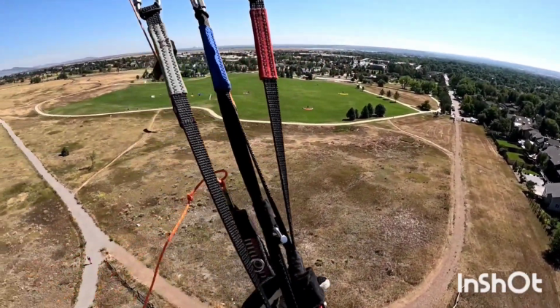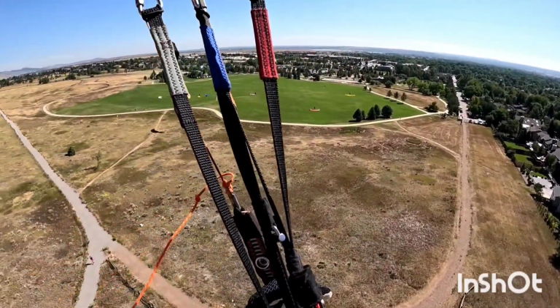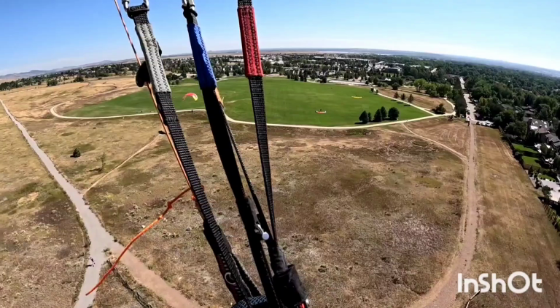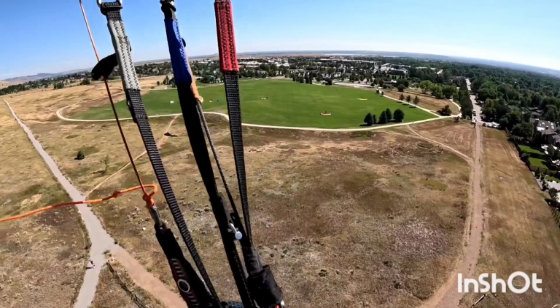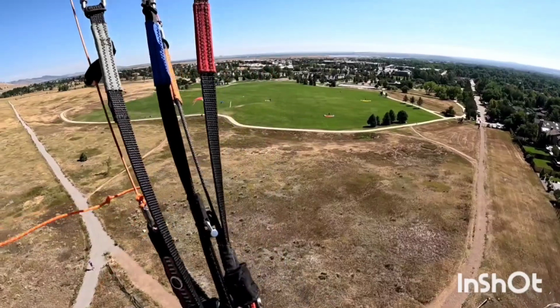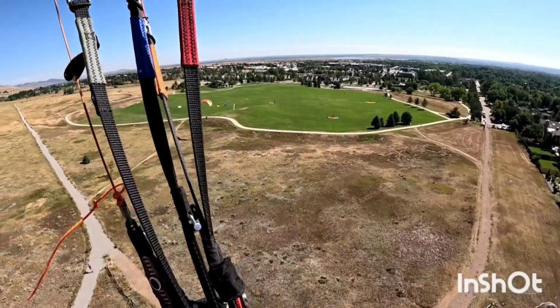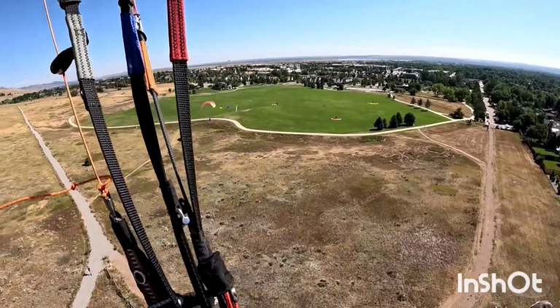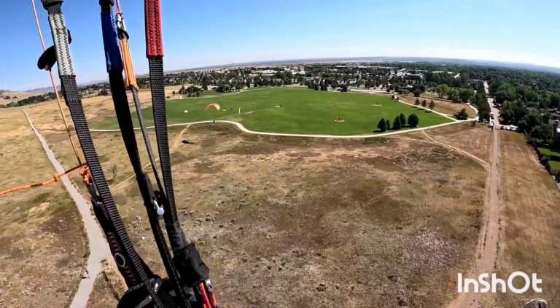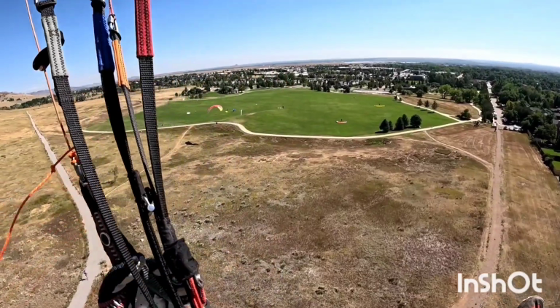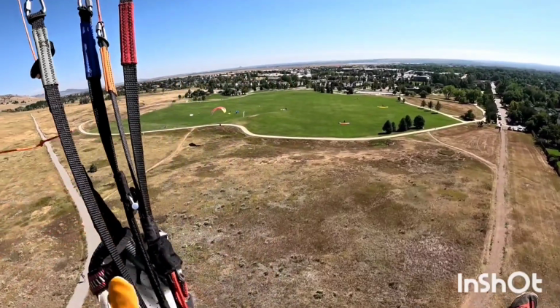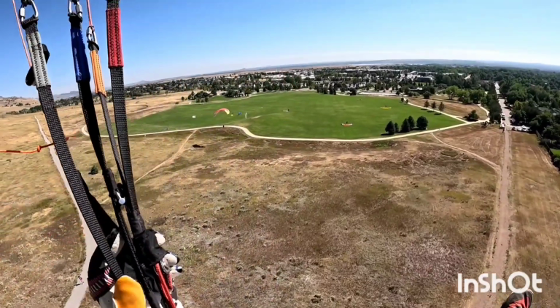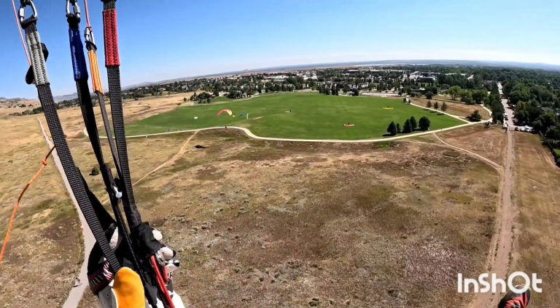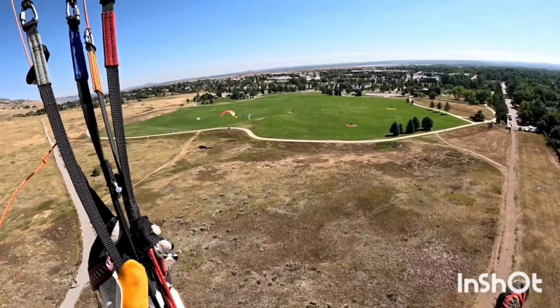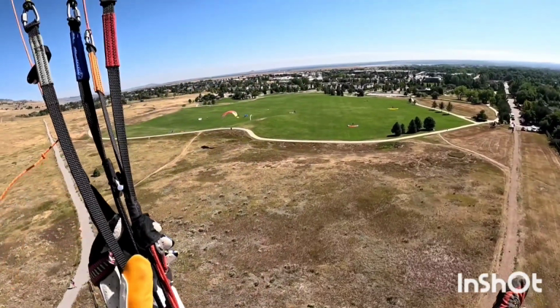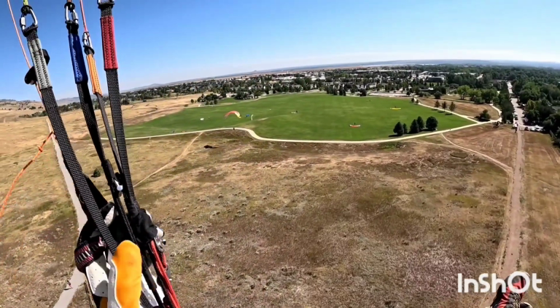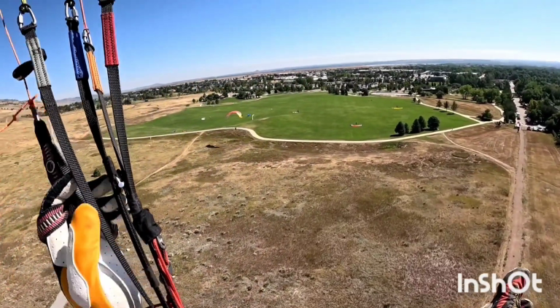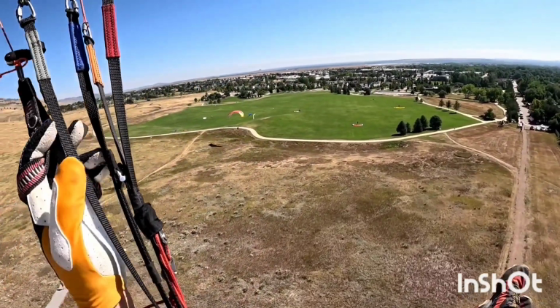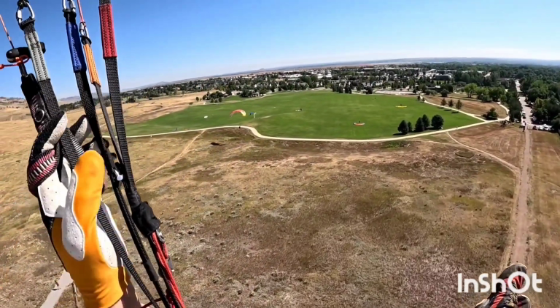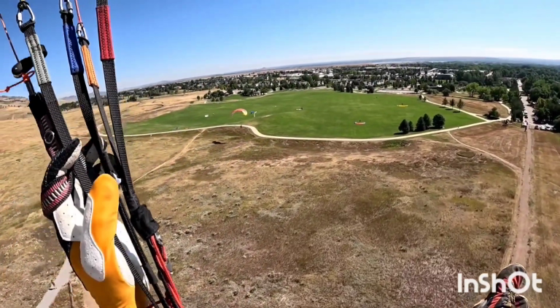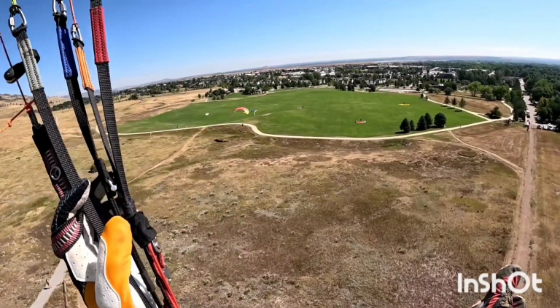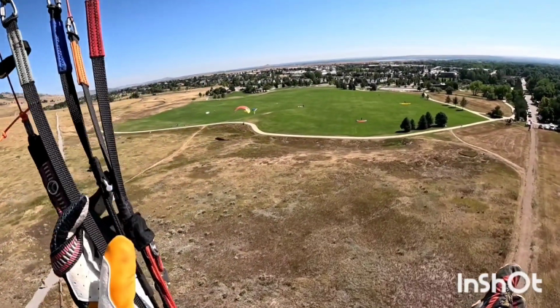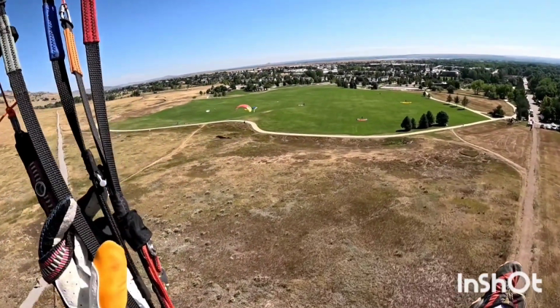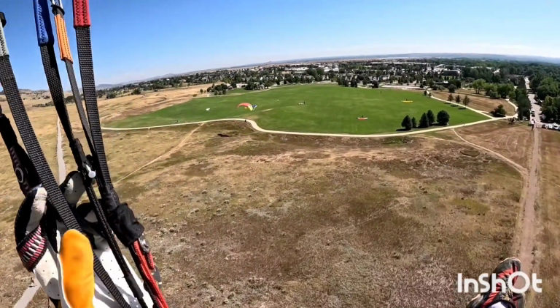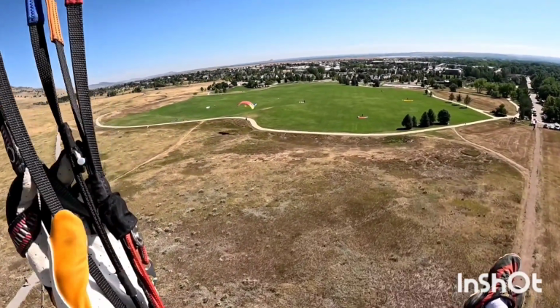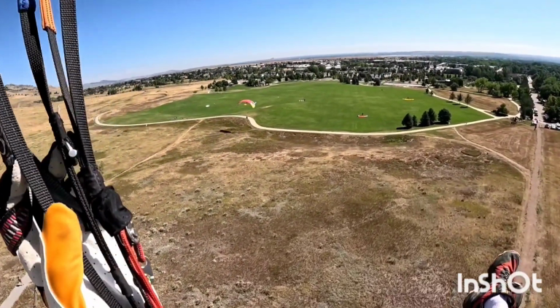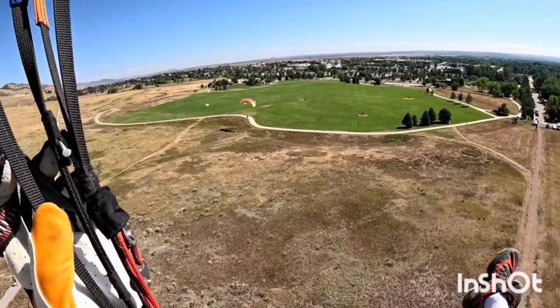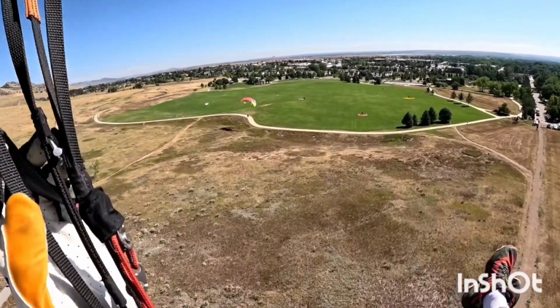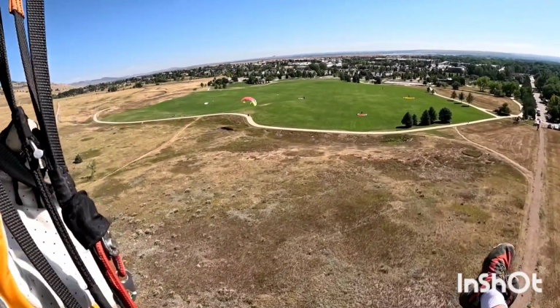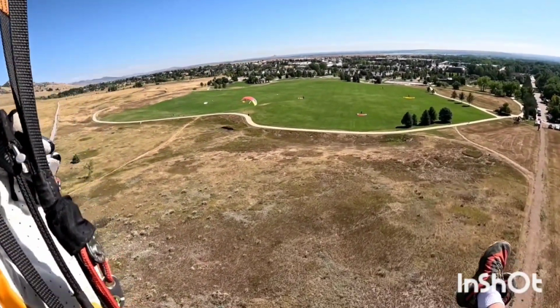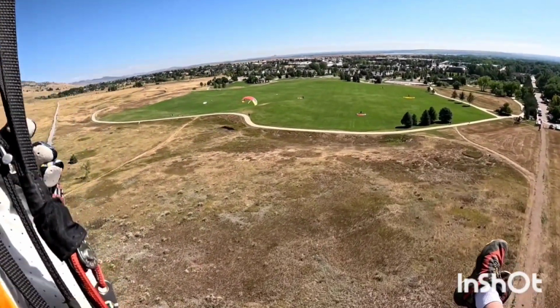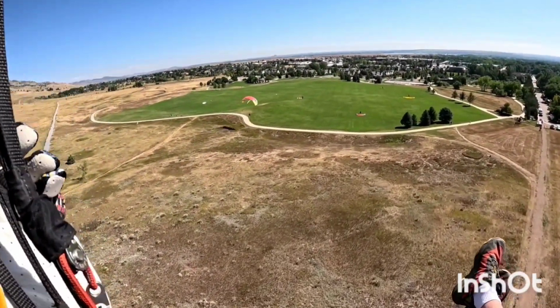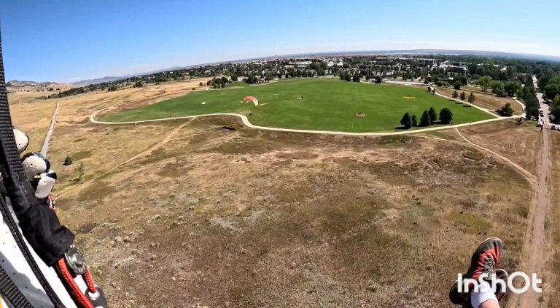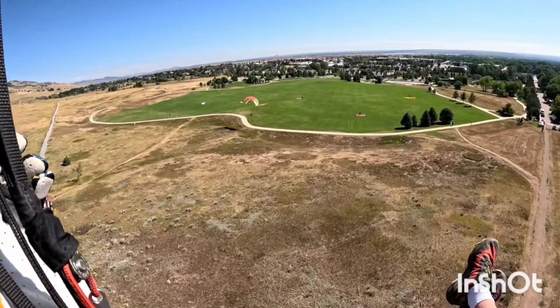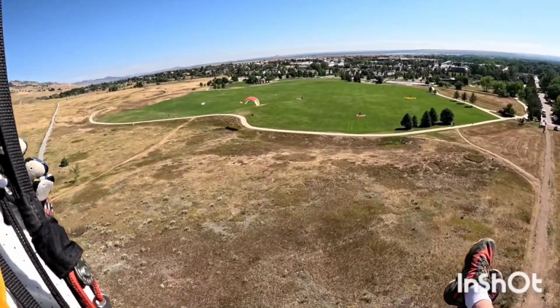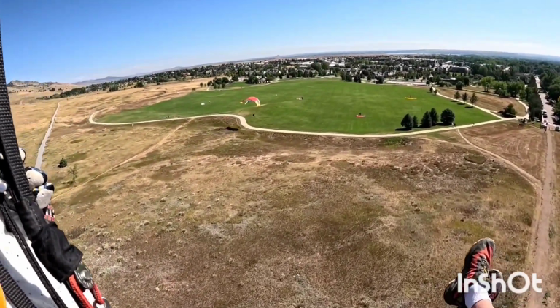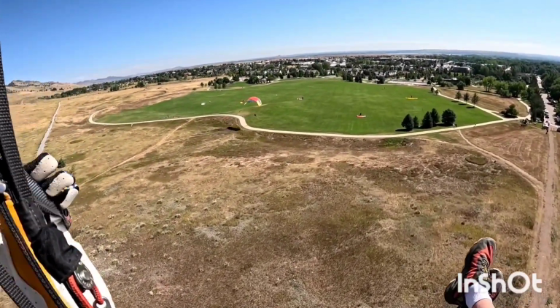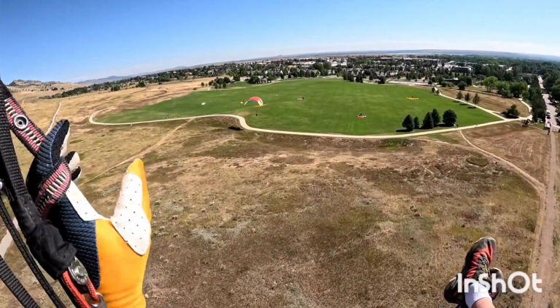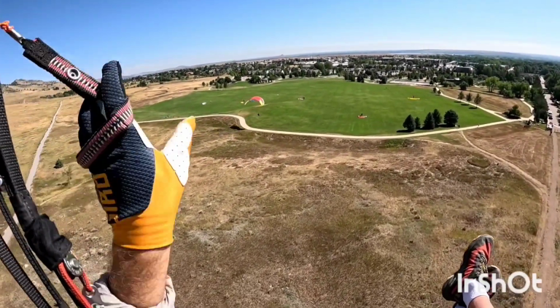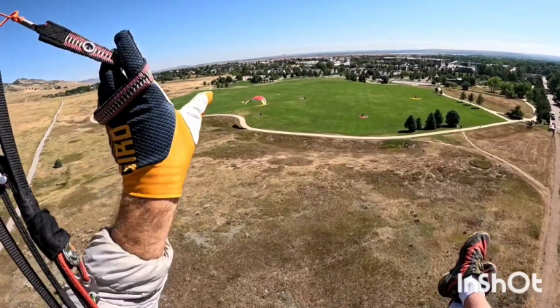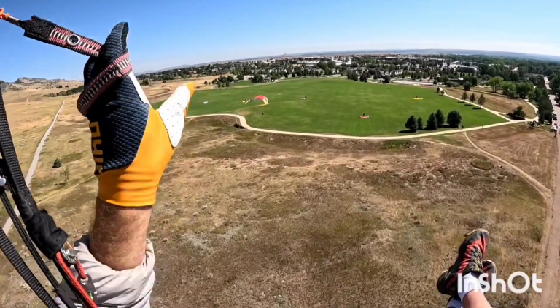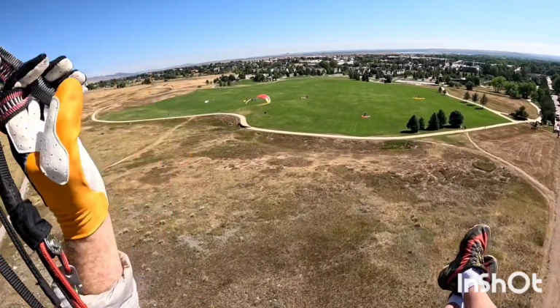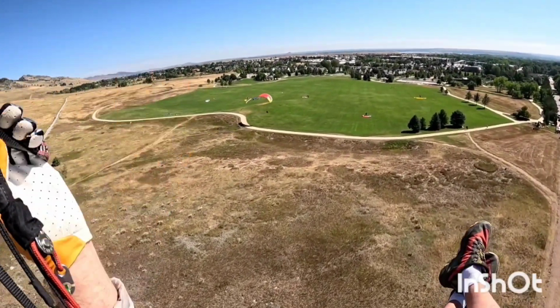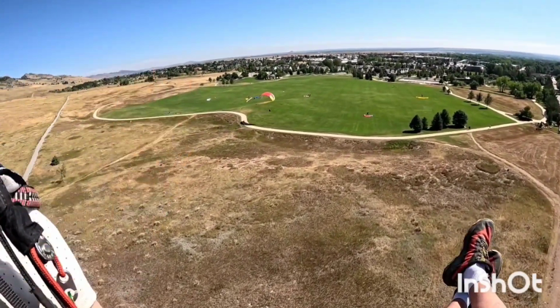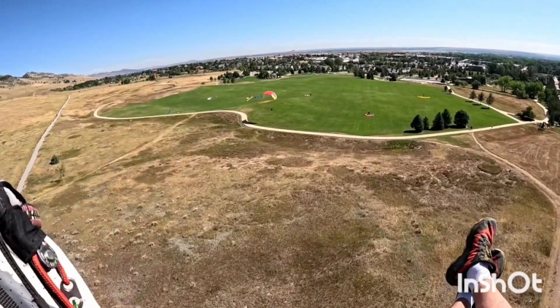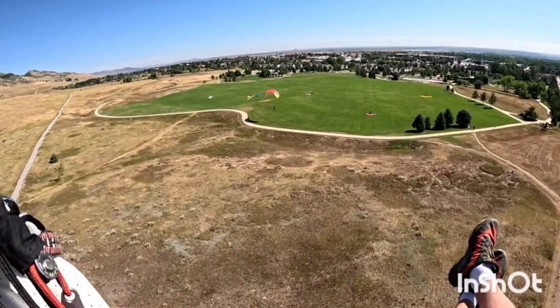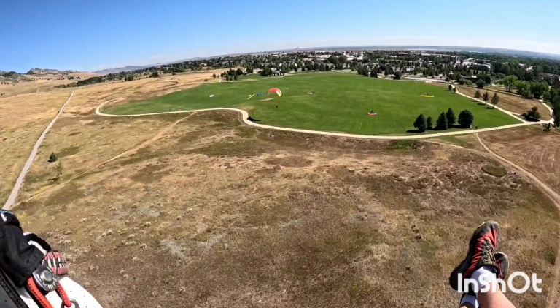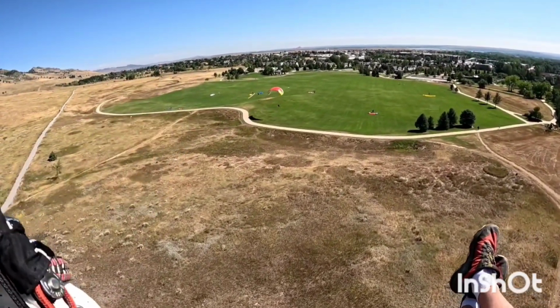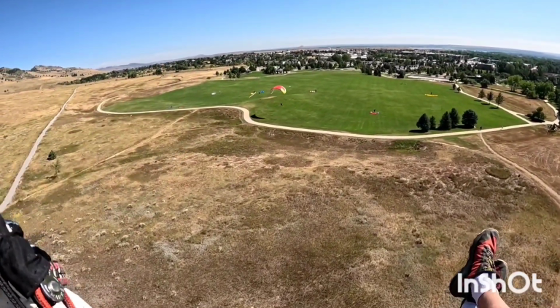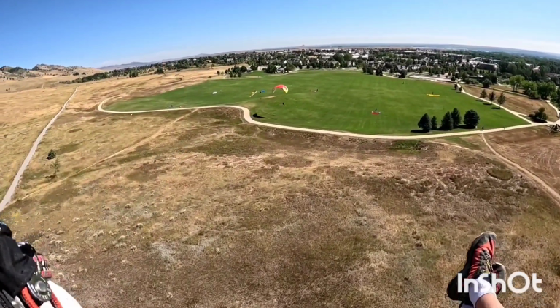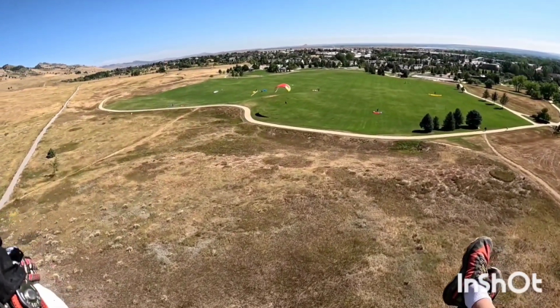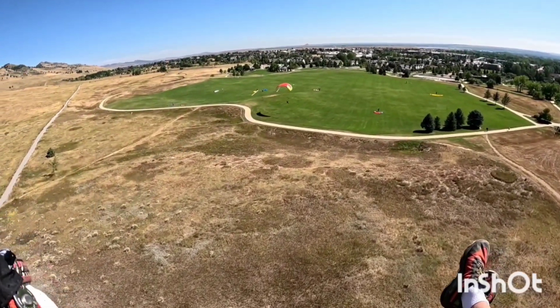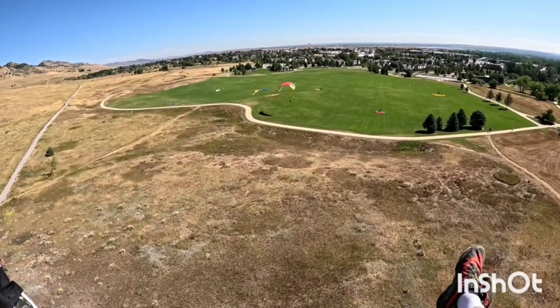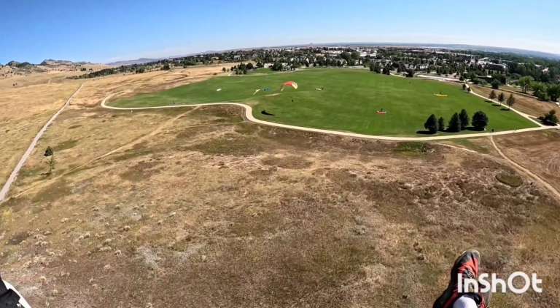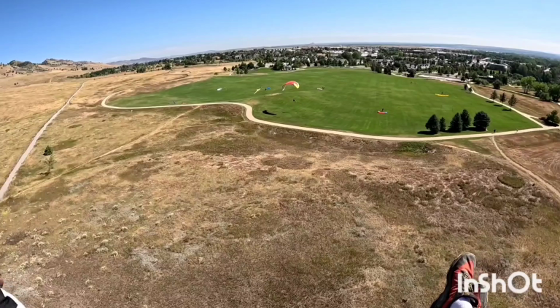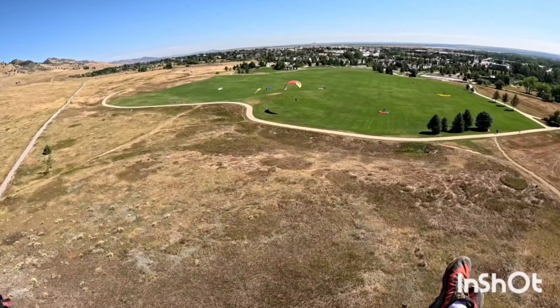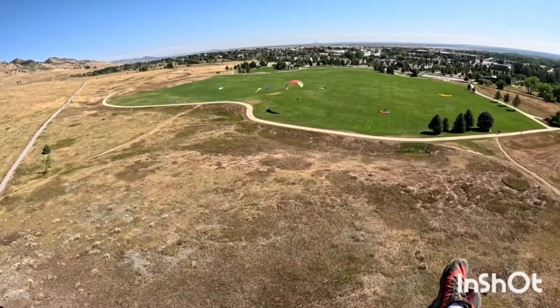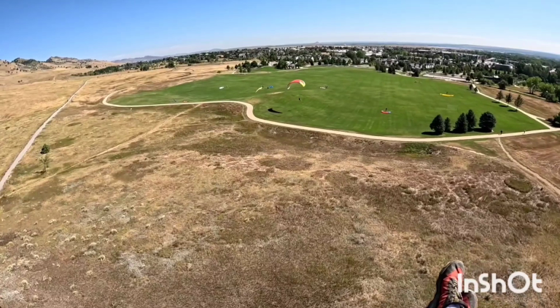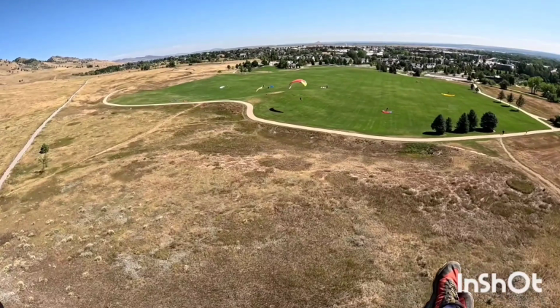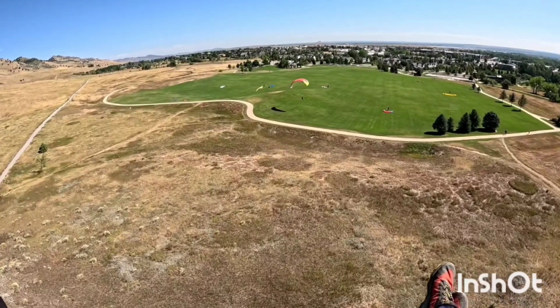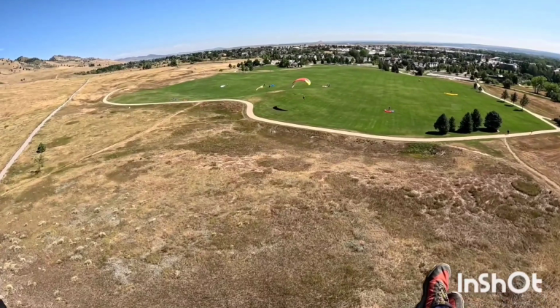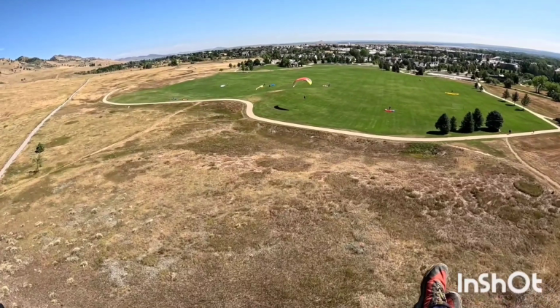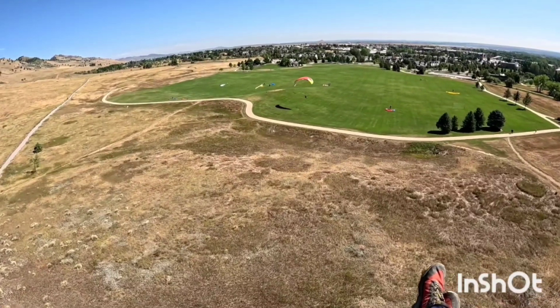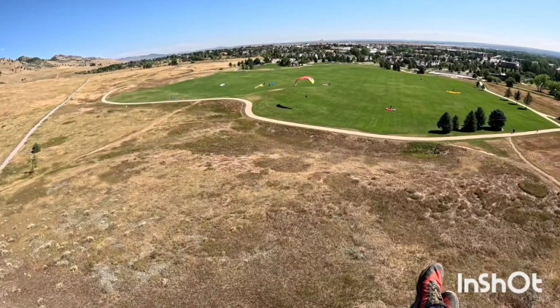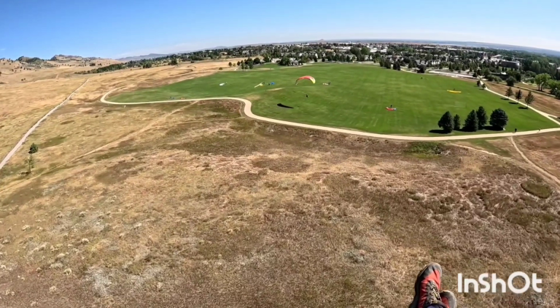Plan to catch lift on the way there. Catch lift off this hill right here — just going to swoop this hill.